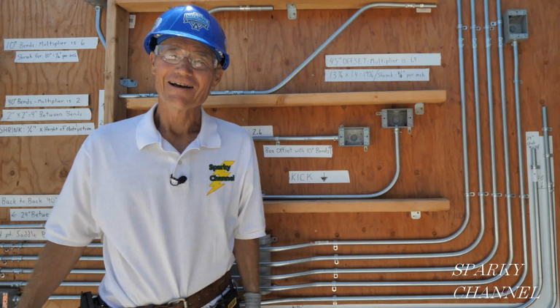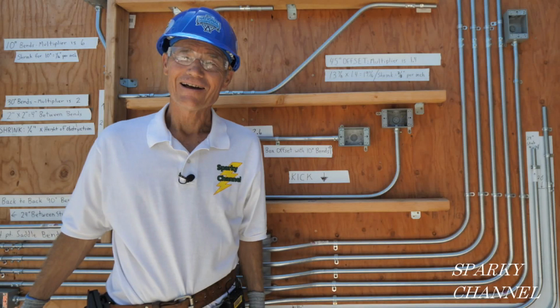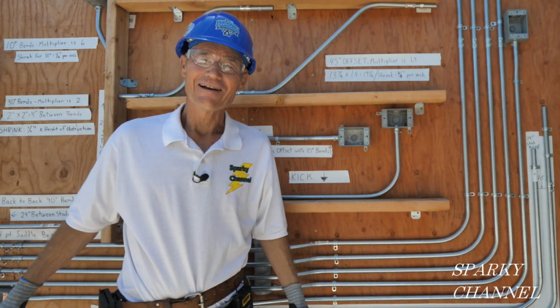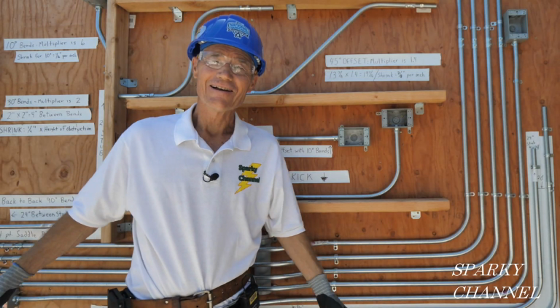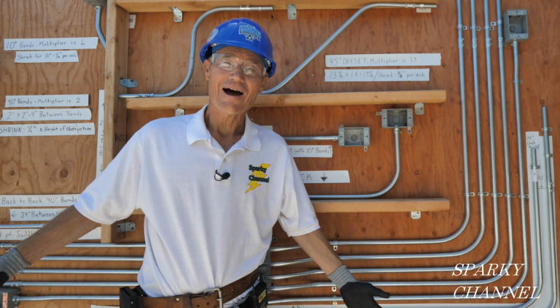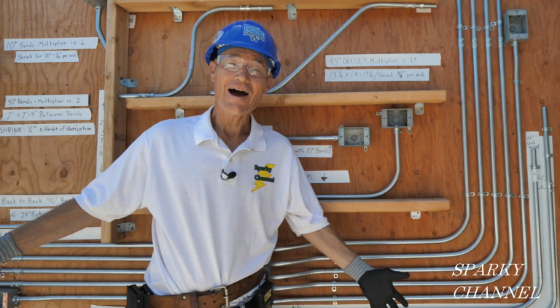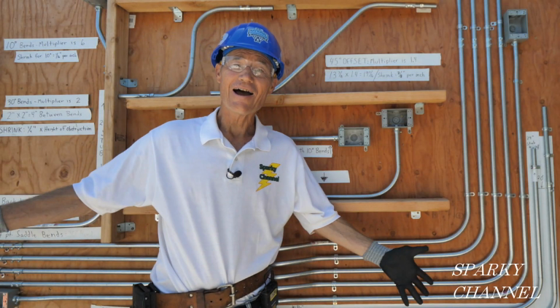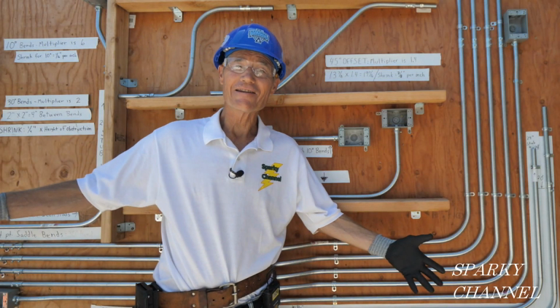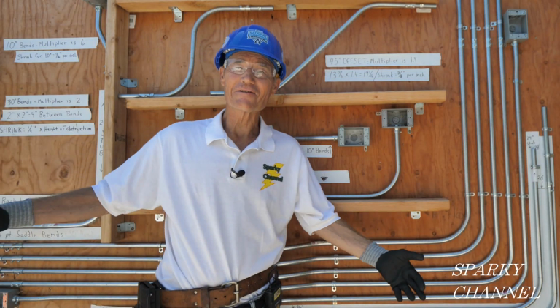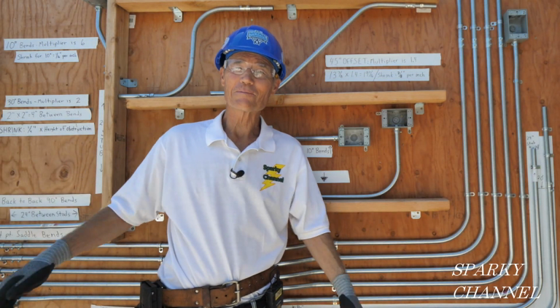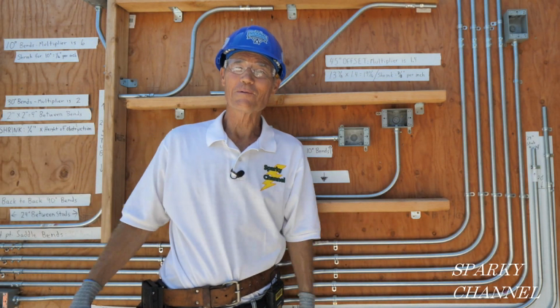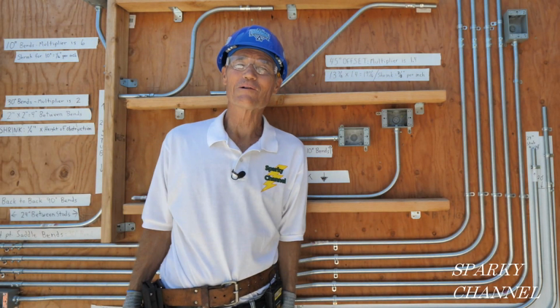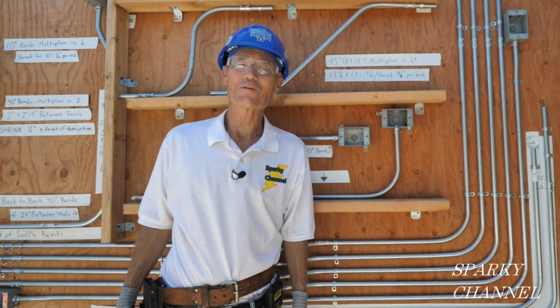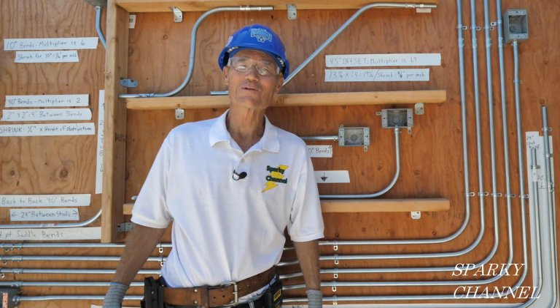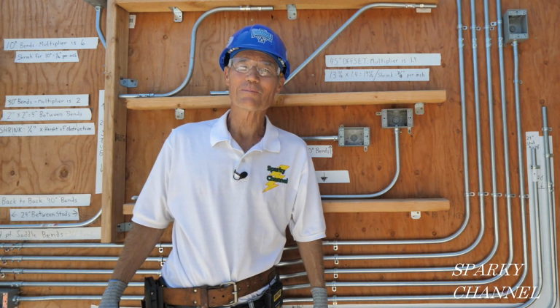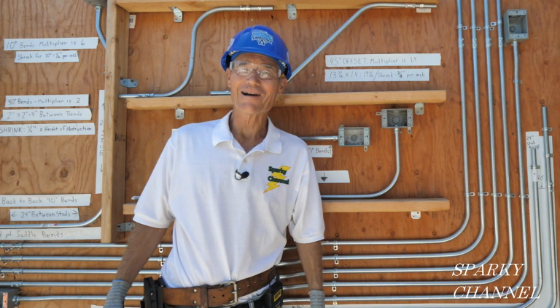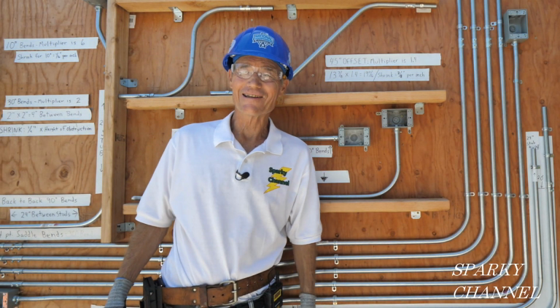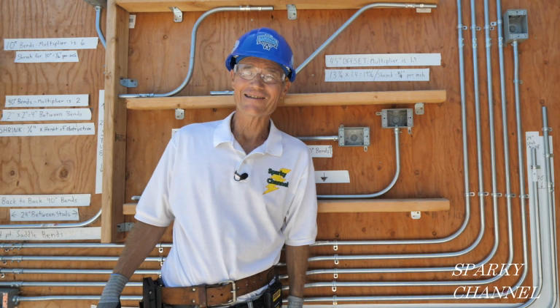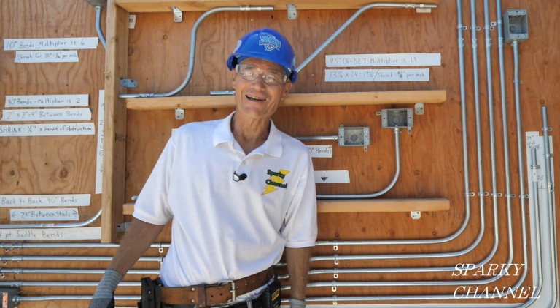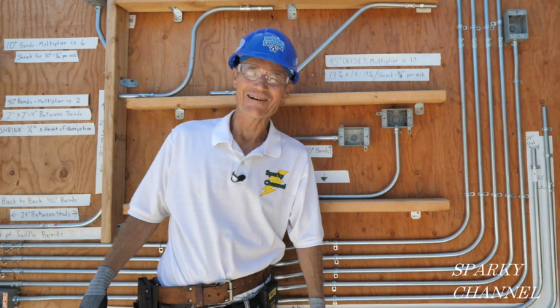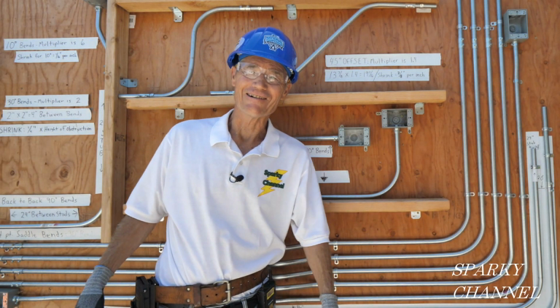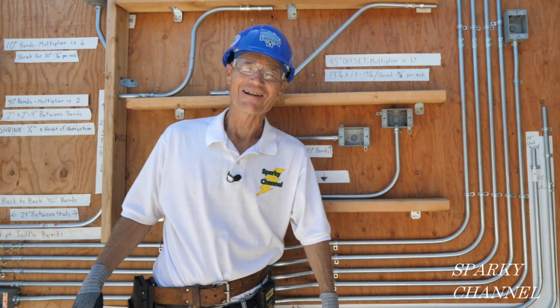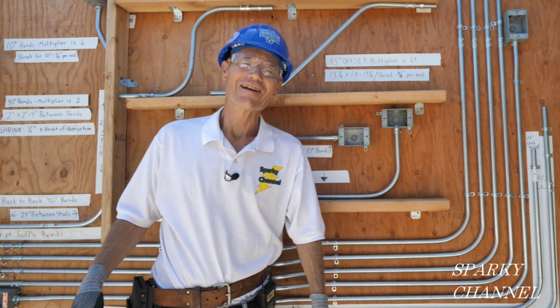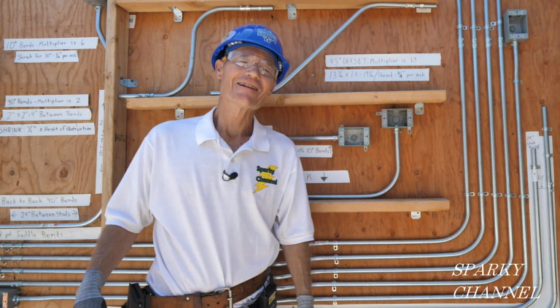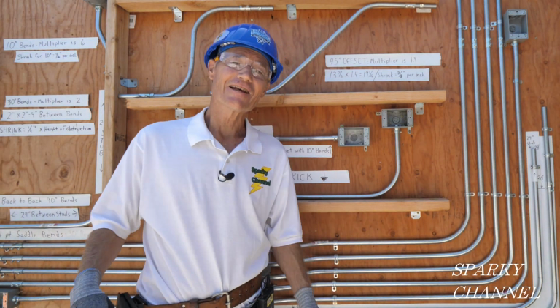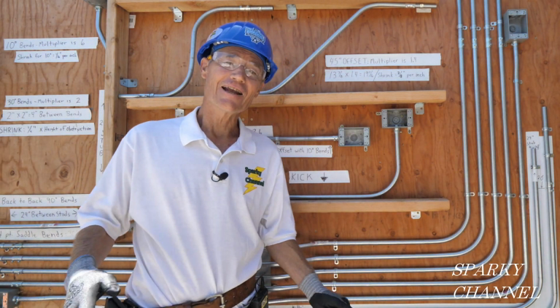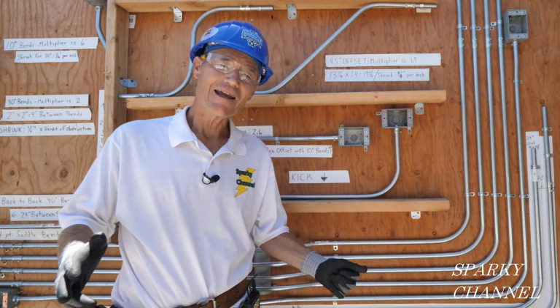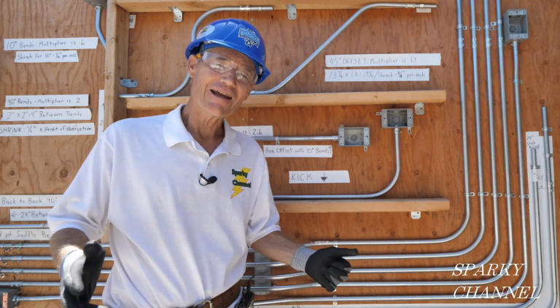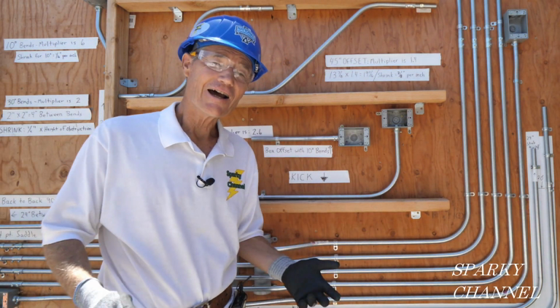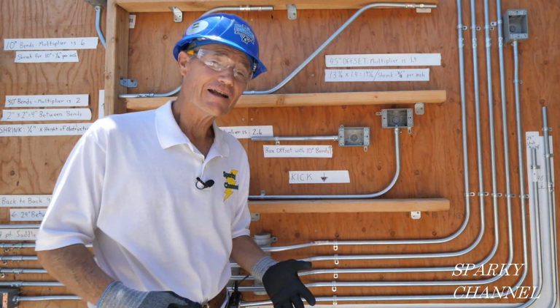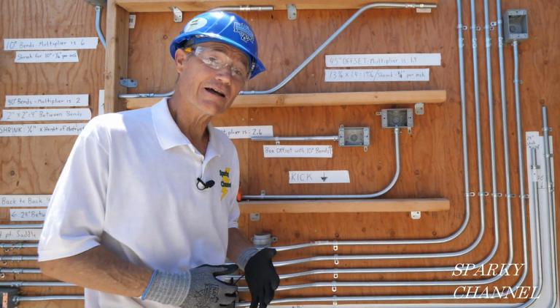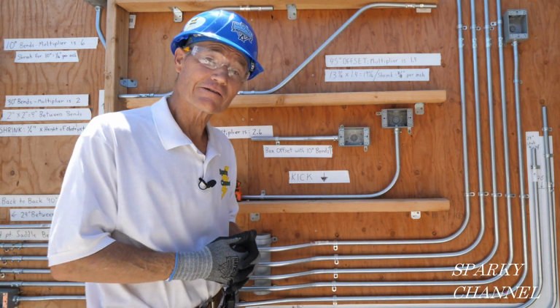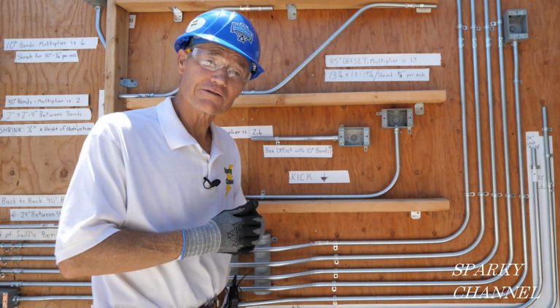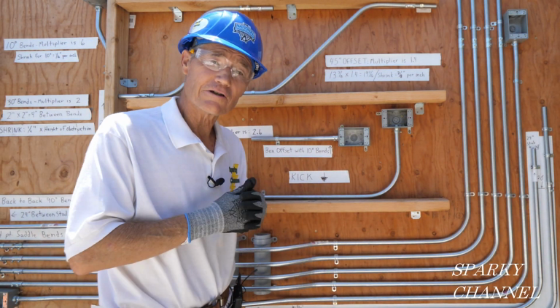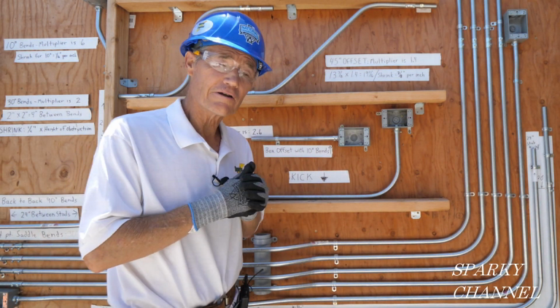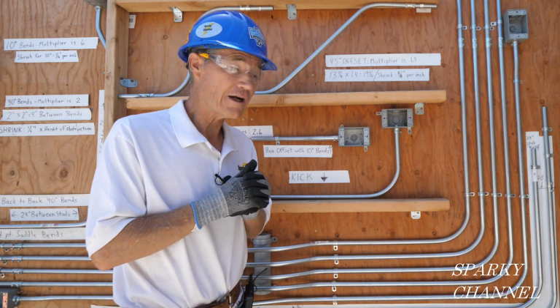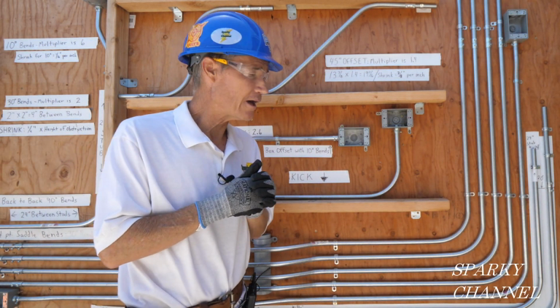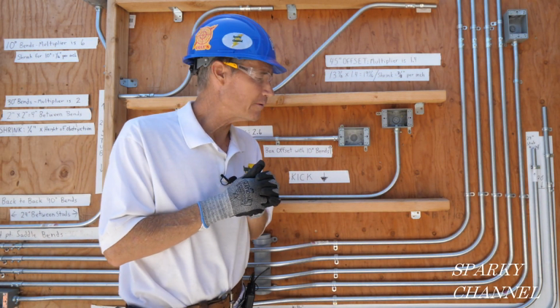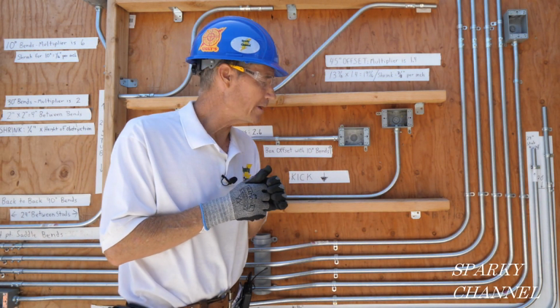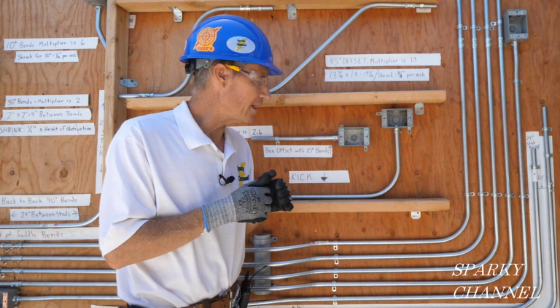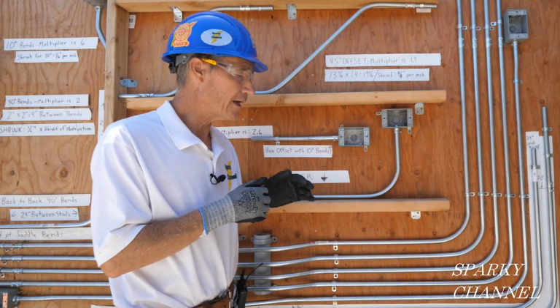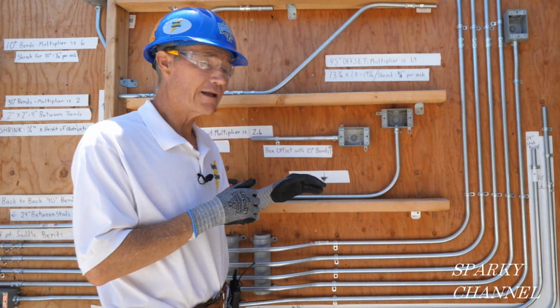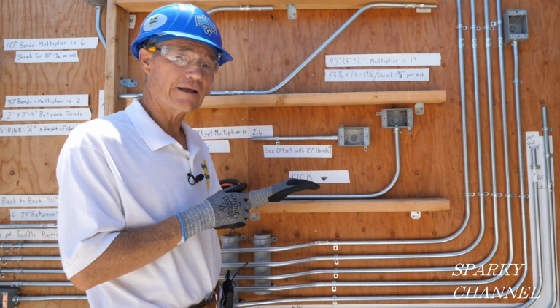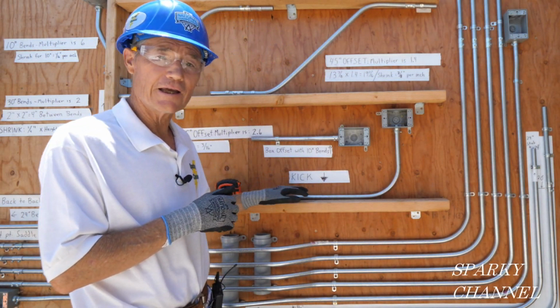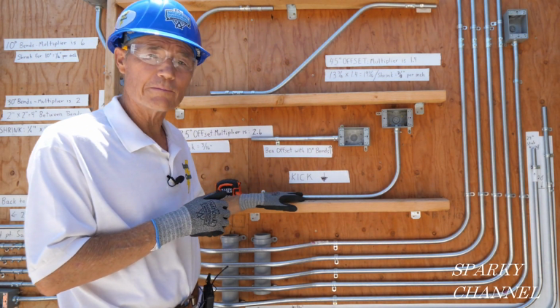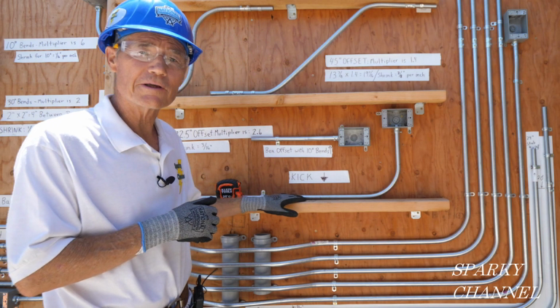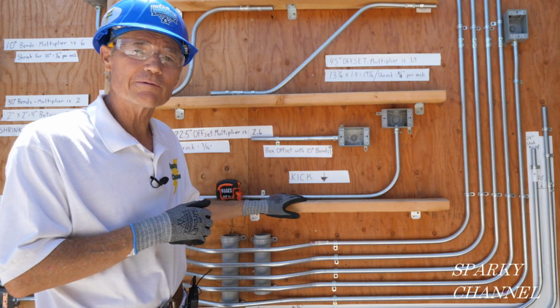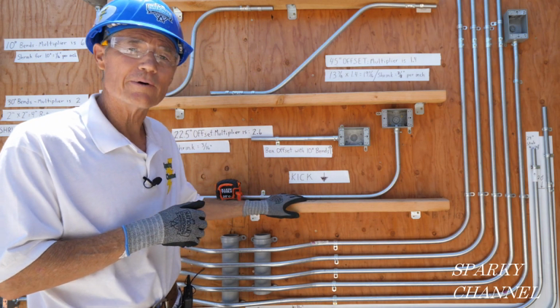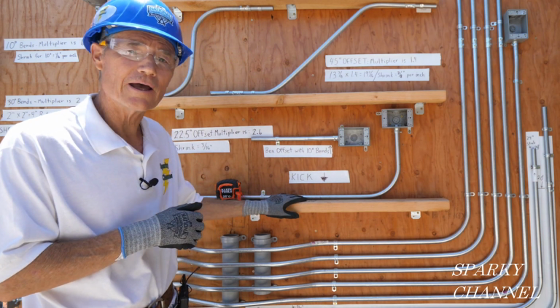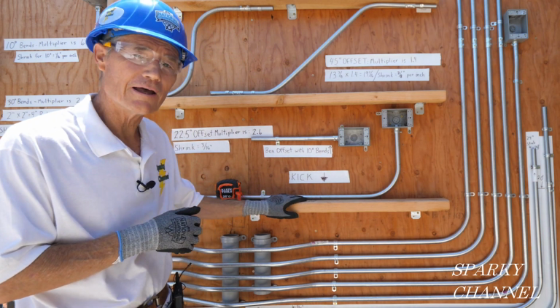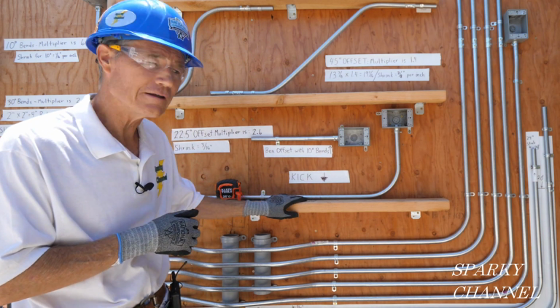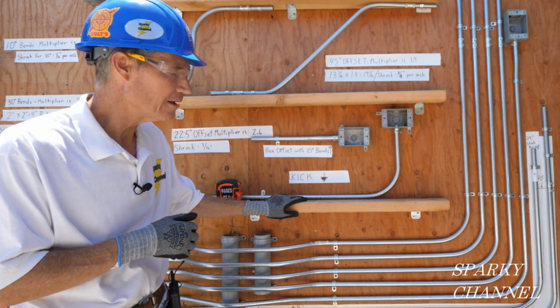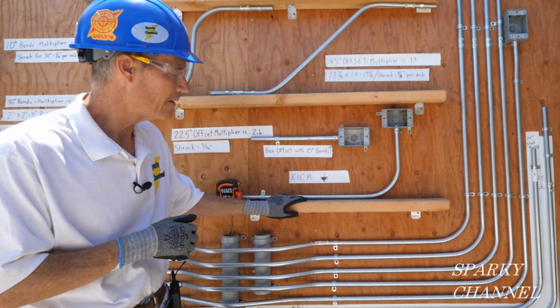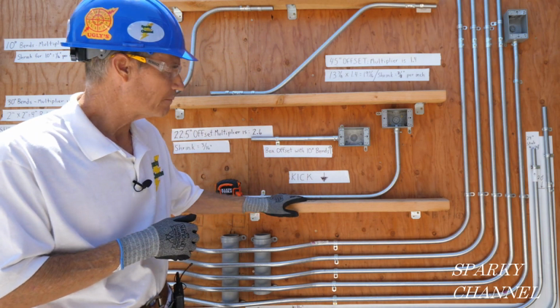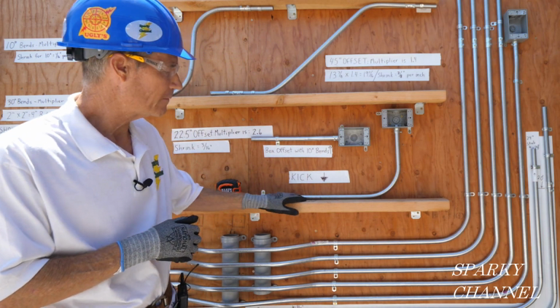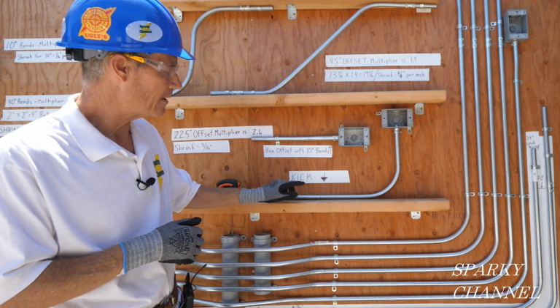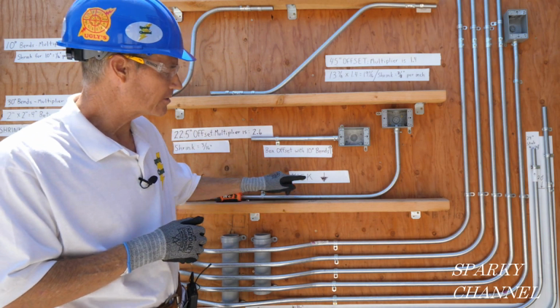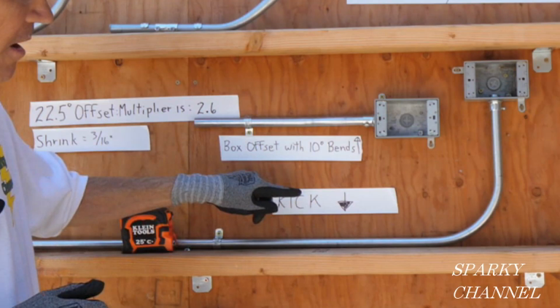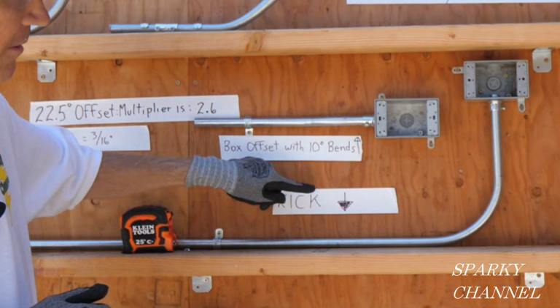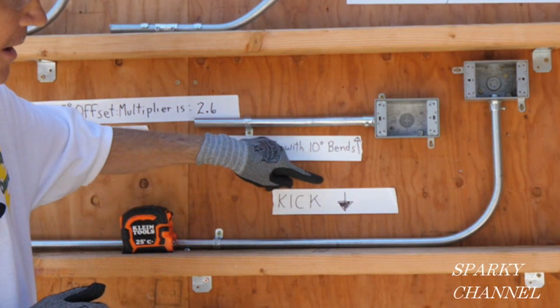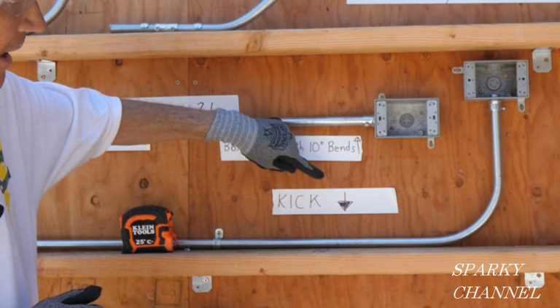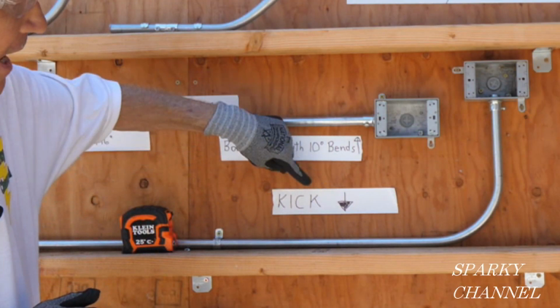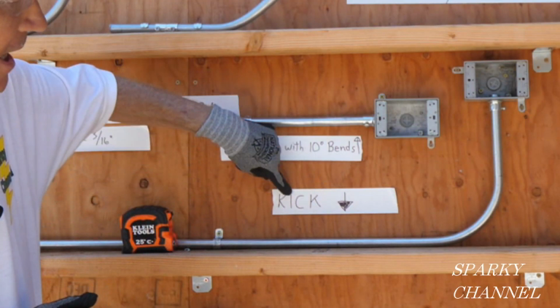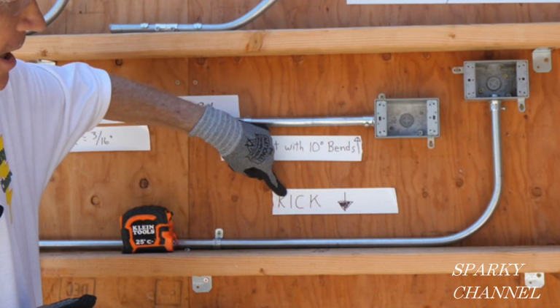Hi, this is Bill for Sparky Channel. Today I'd like to show you how to make an EMT bend that's called a kick.